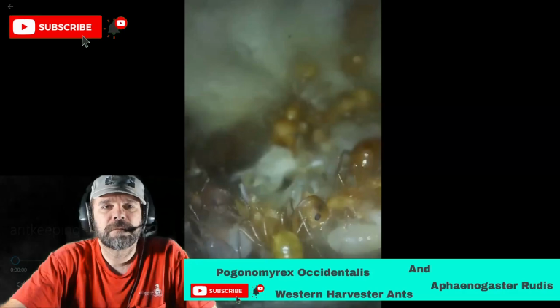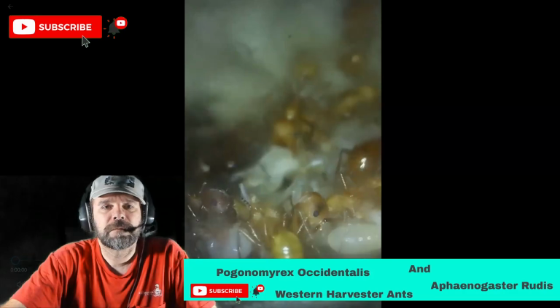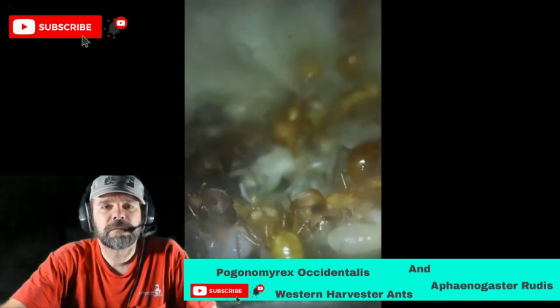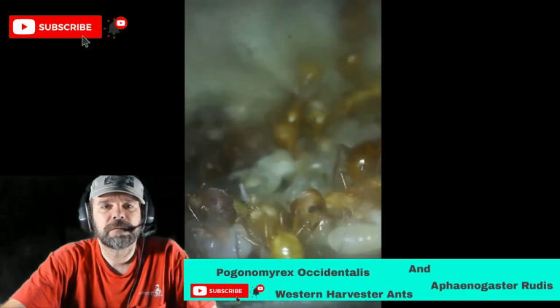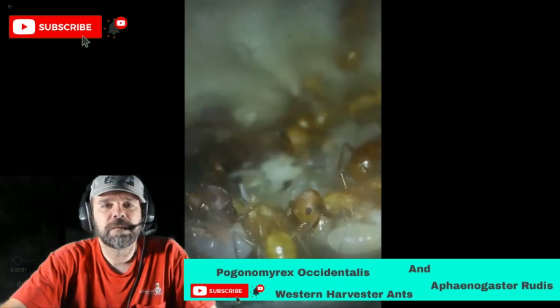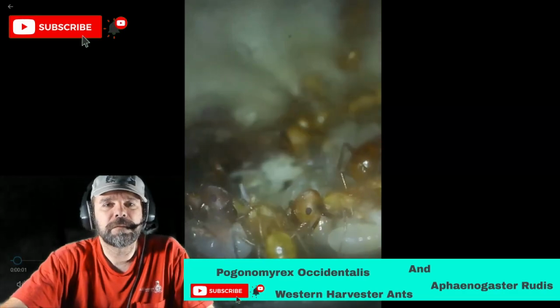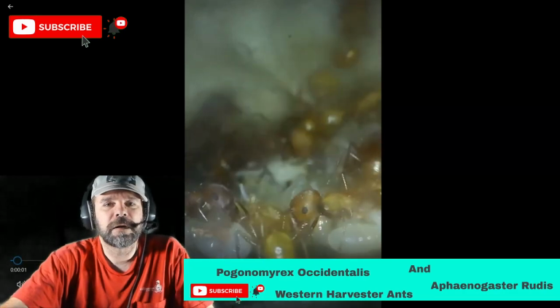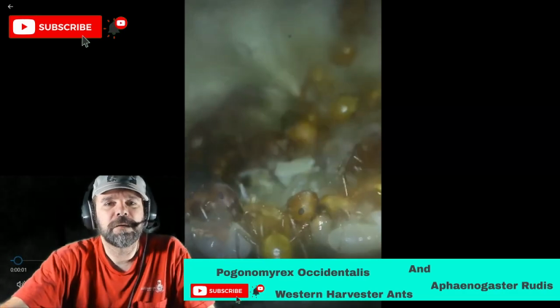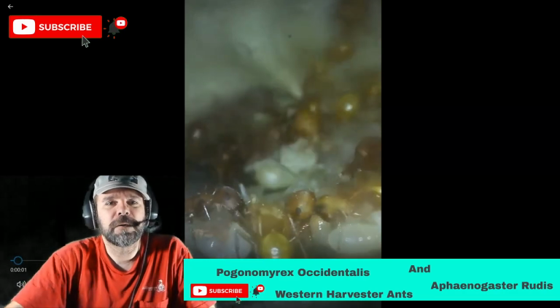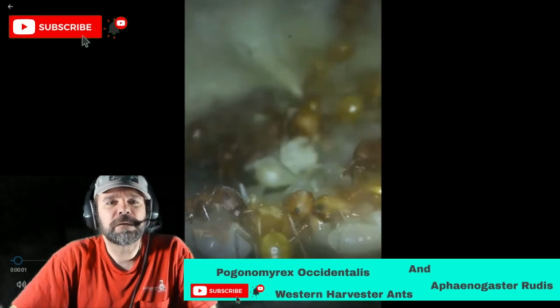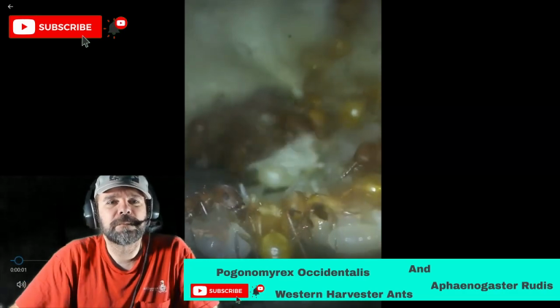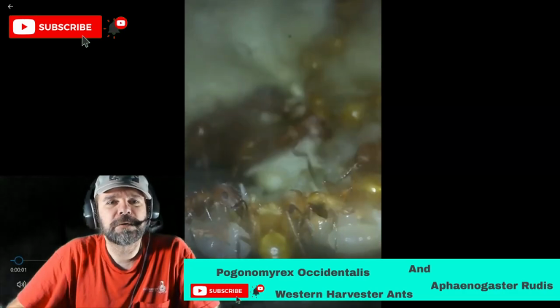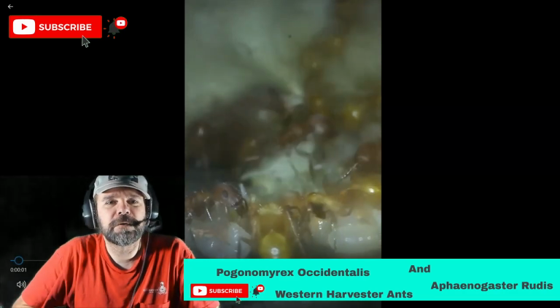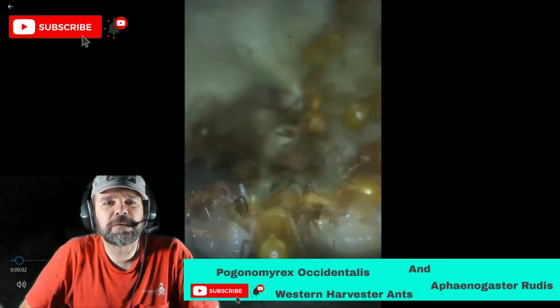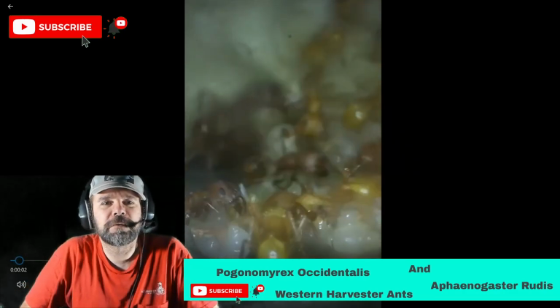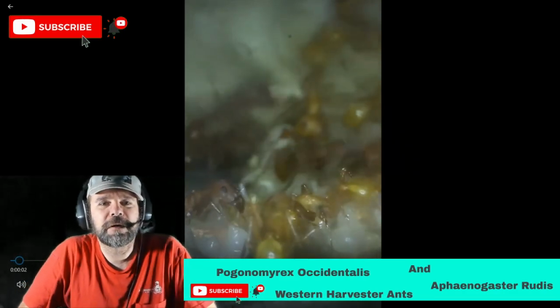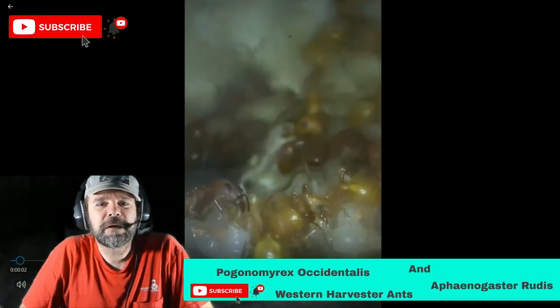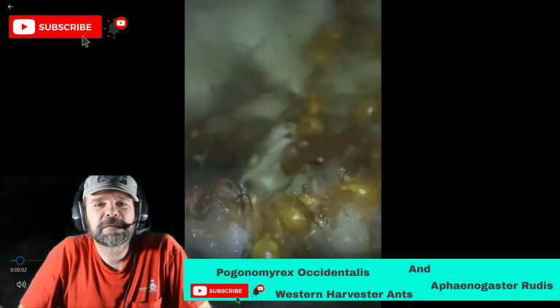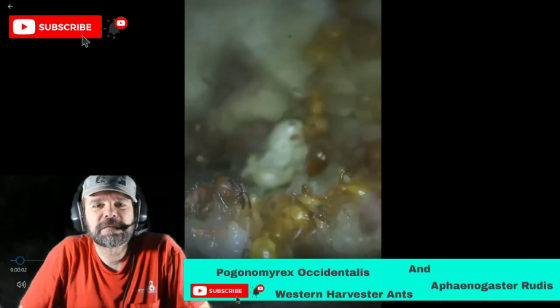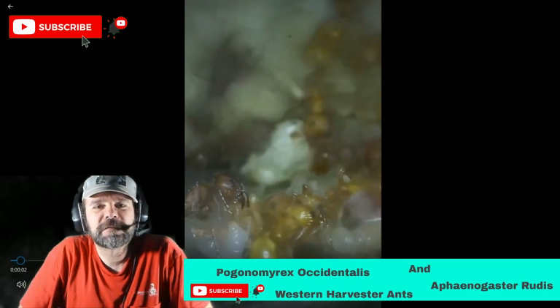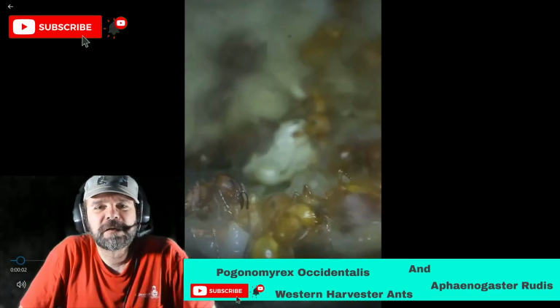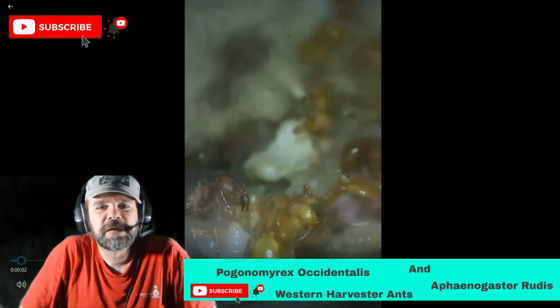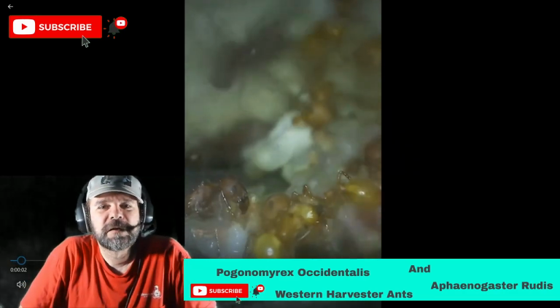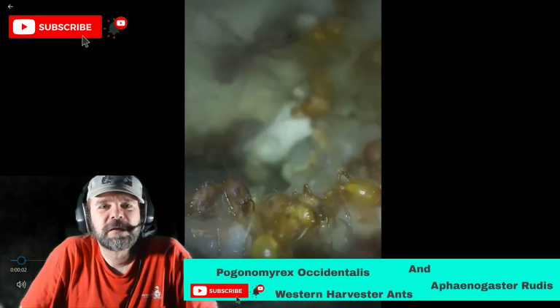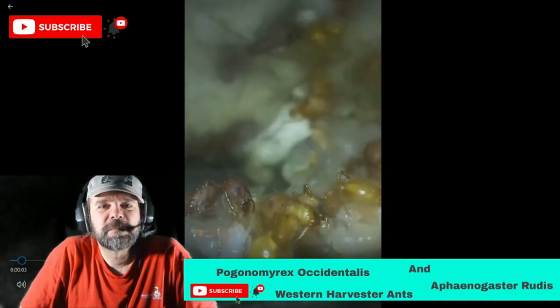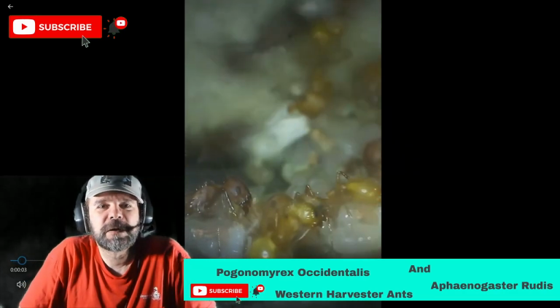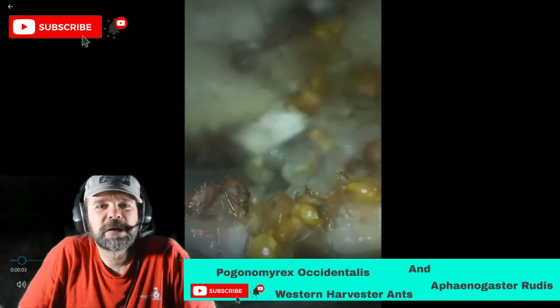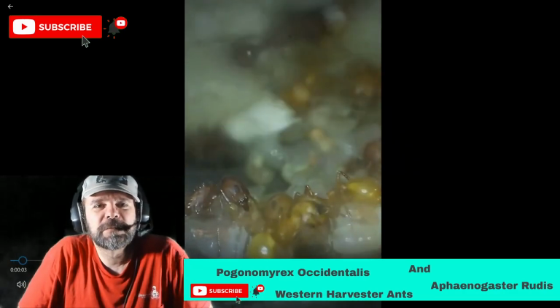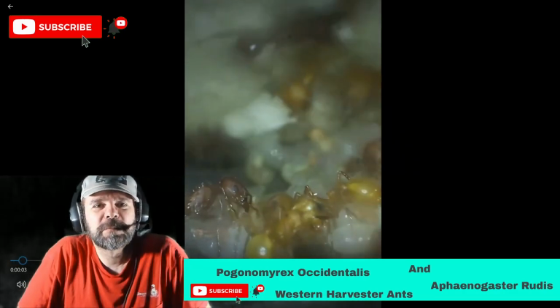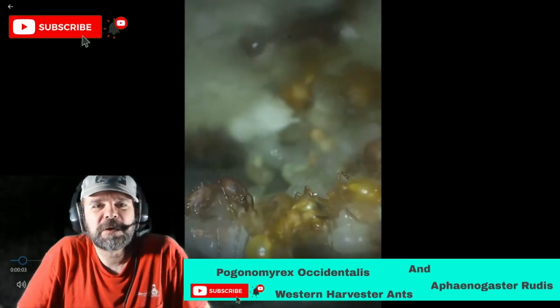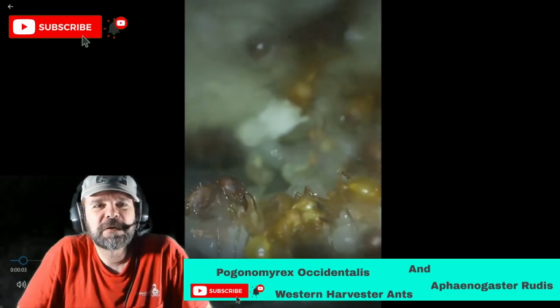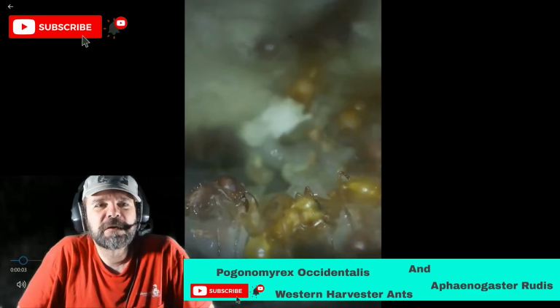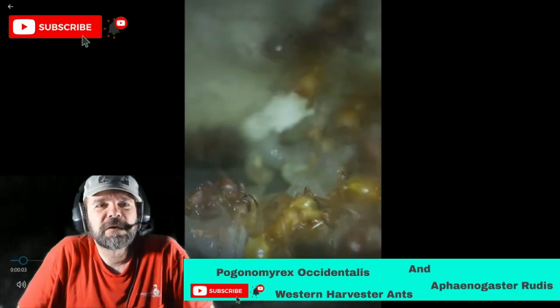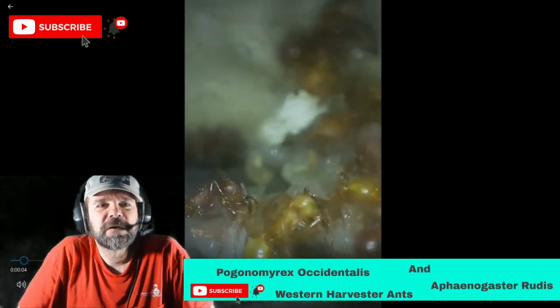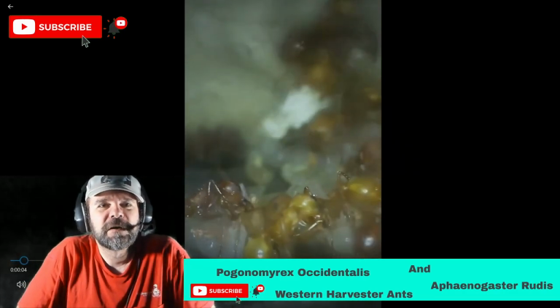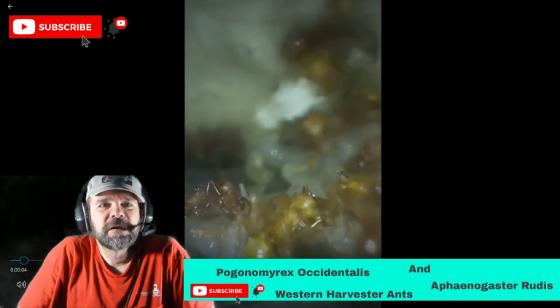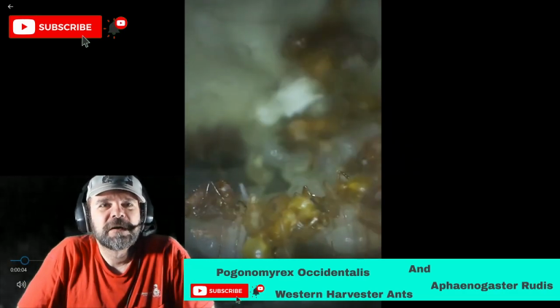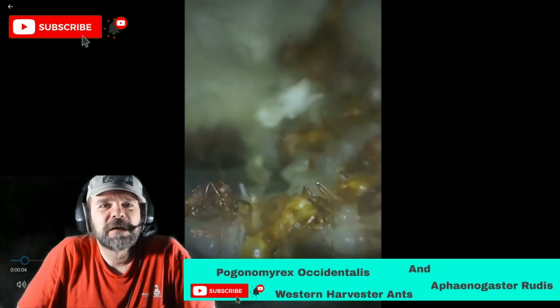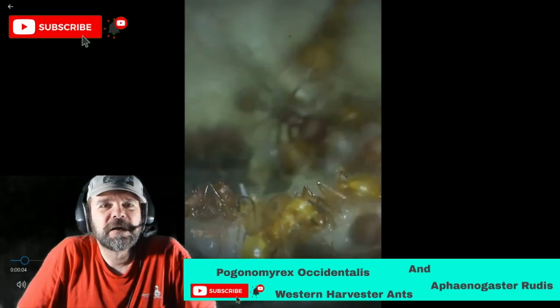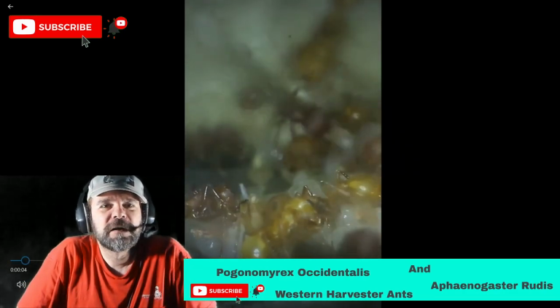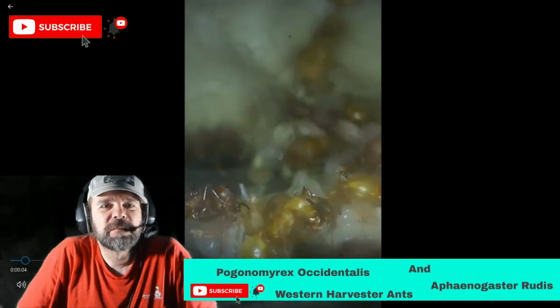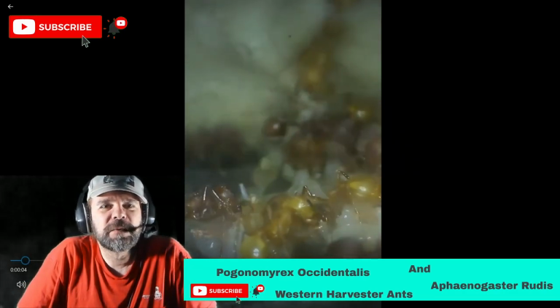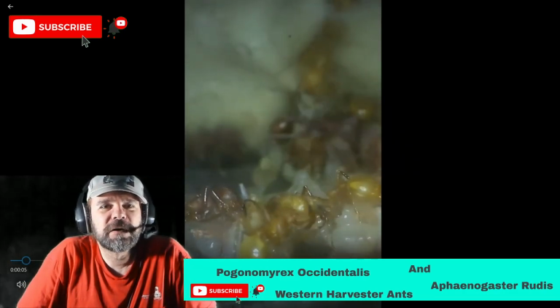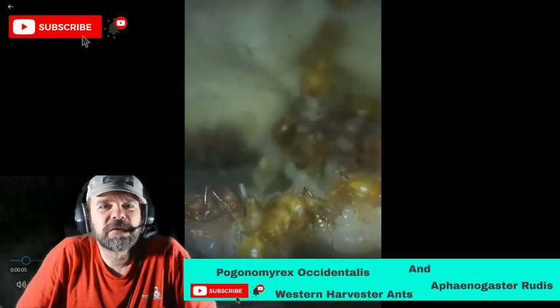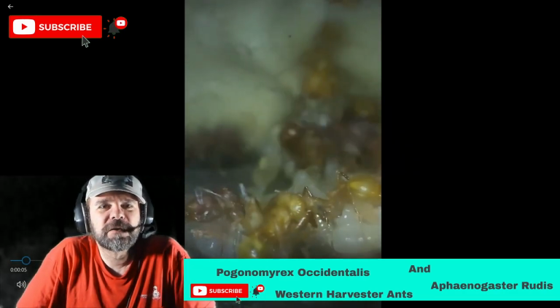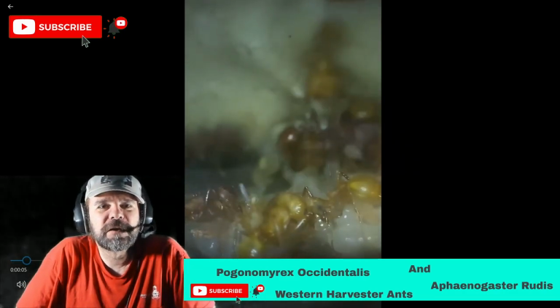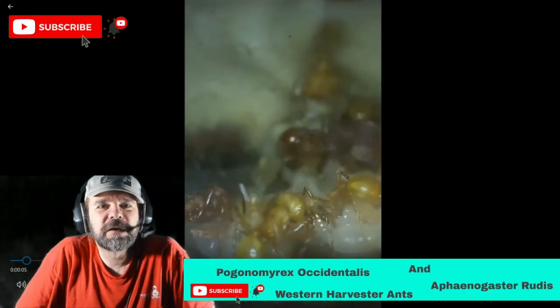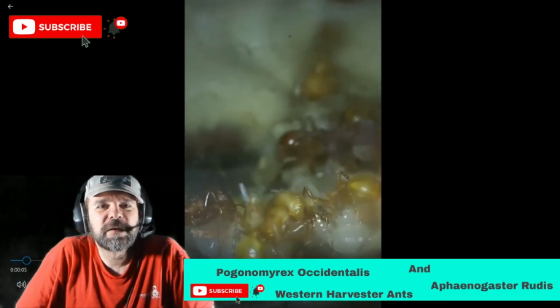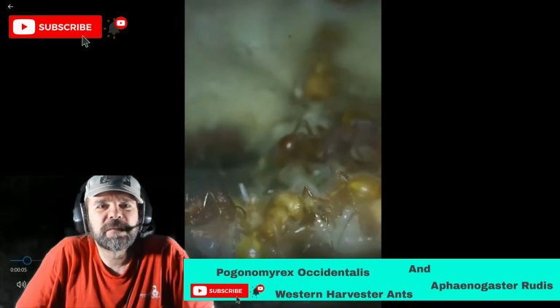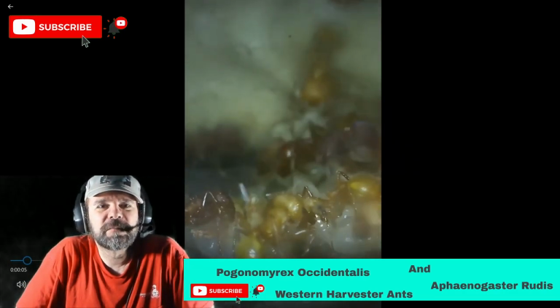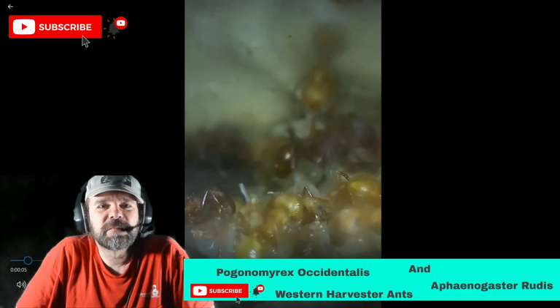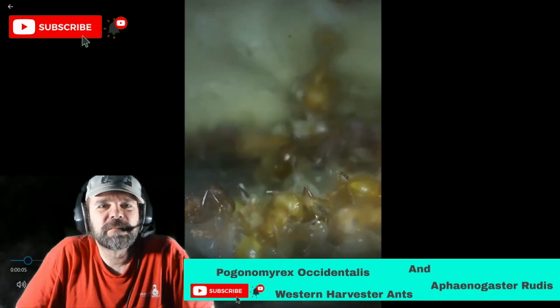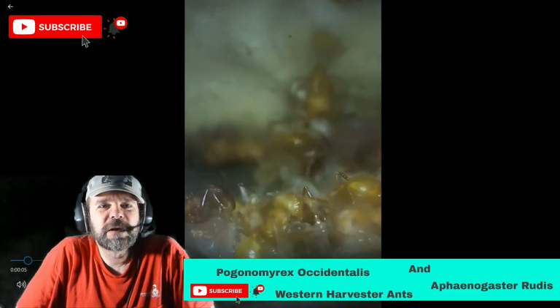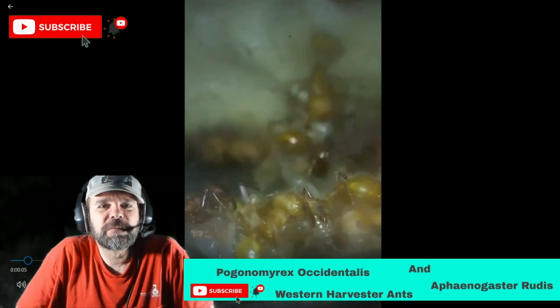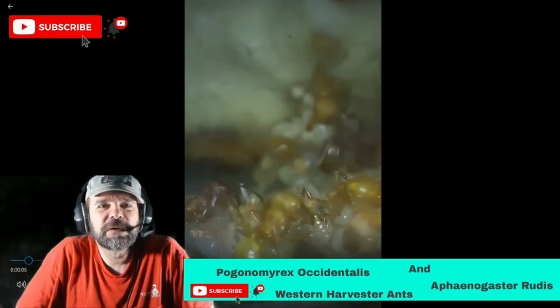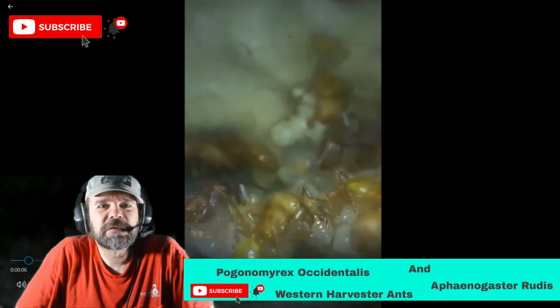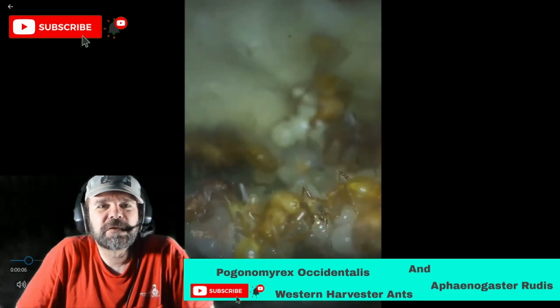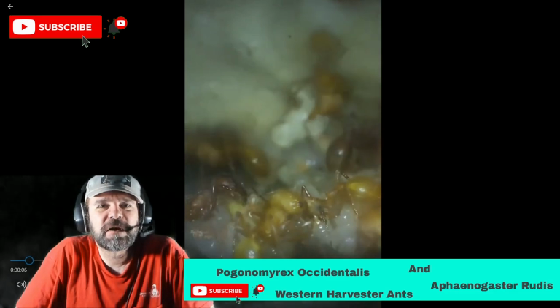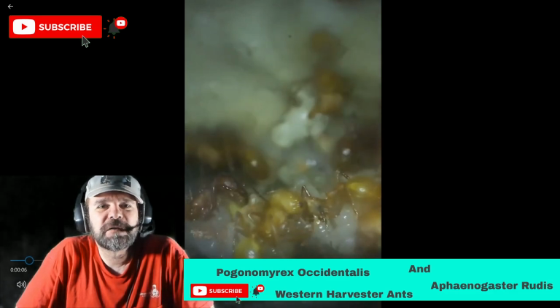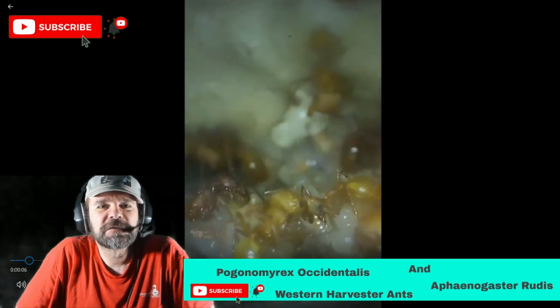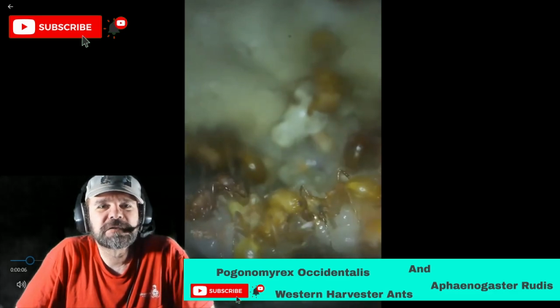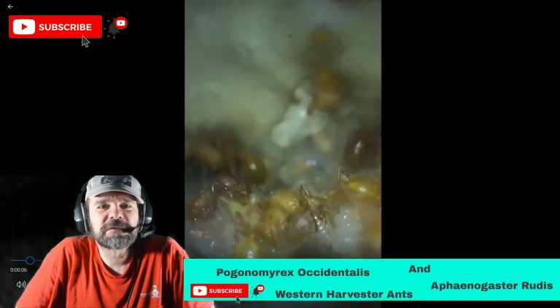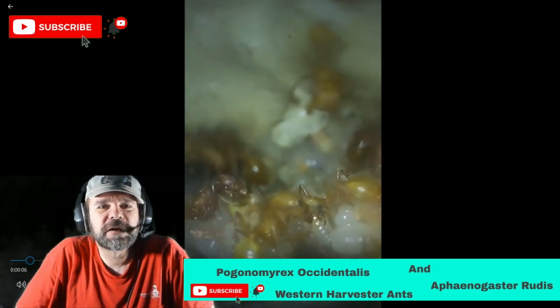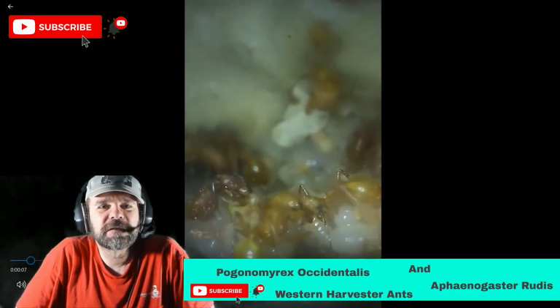Welcome to Northern Ants. My name is Mark and we are looking at my western harvester ants.